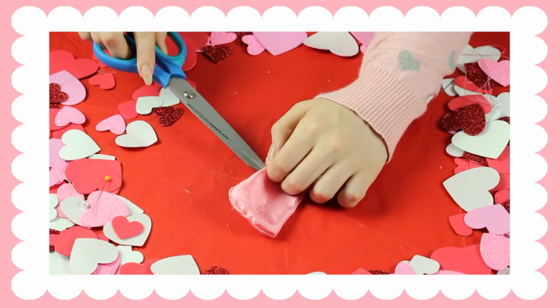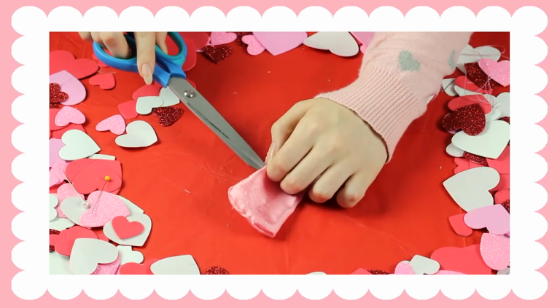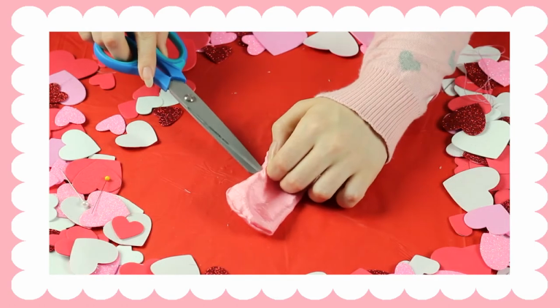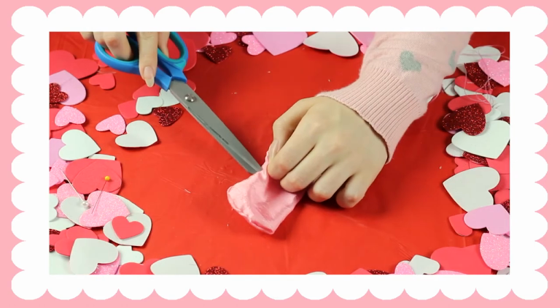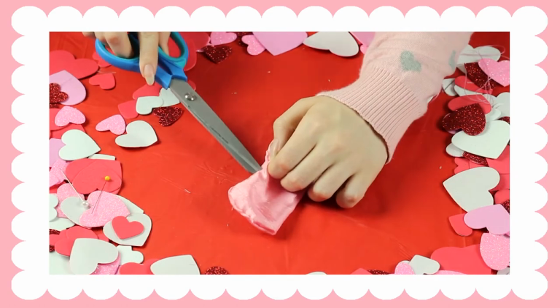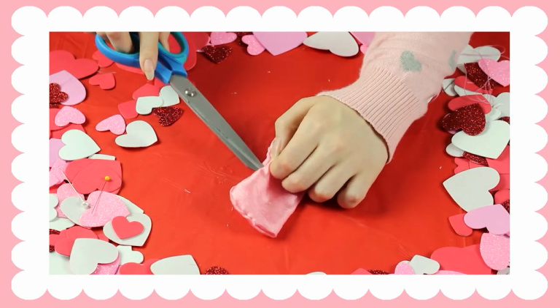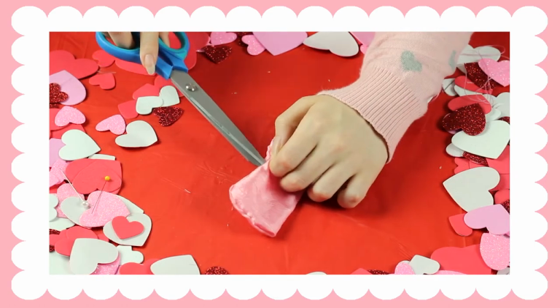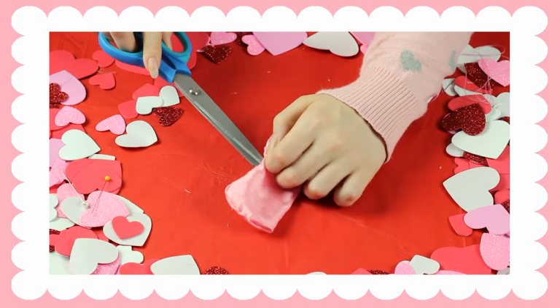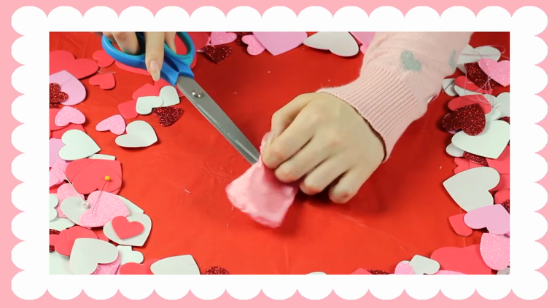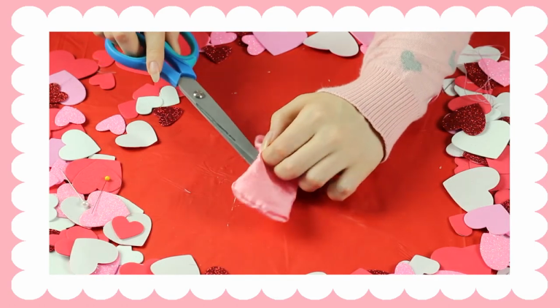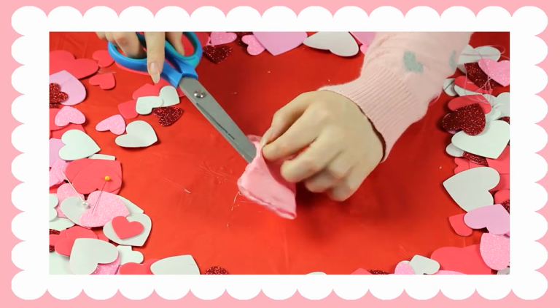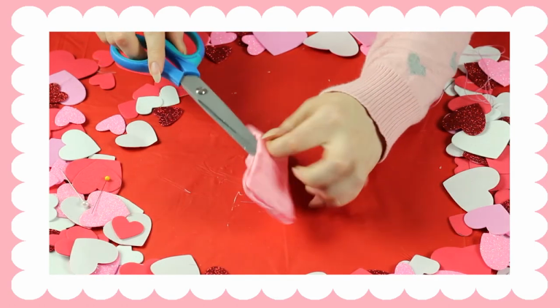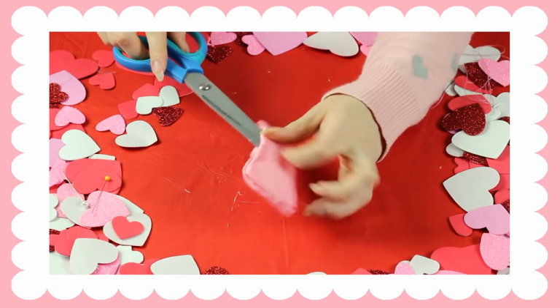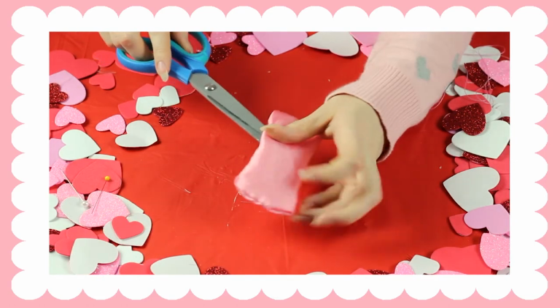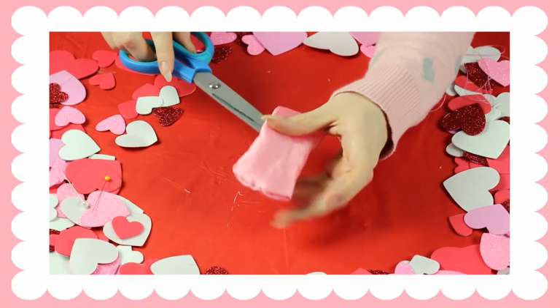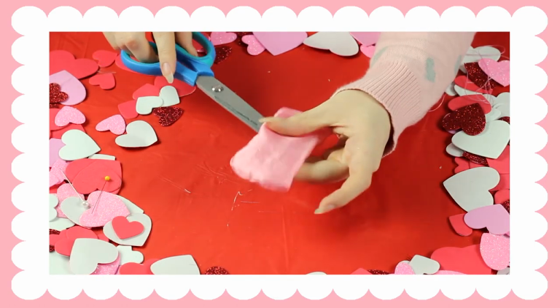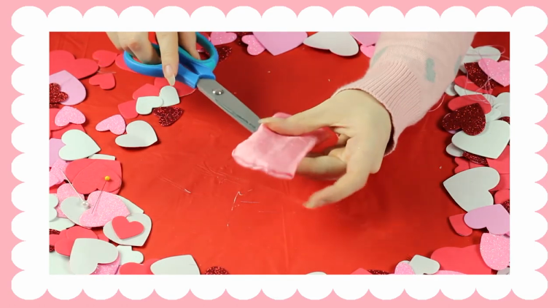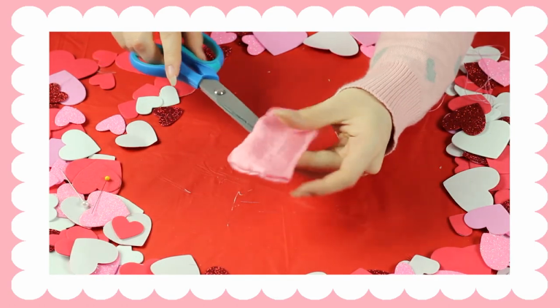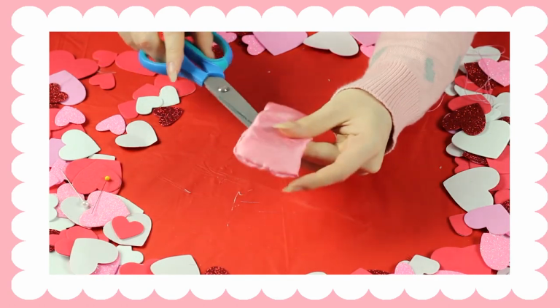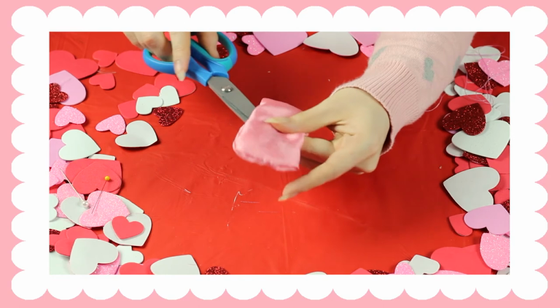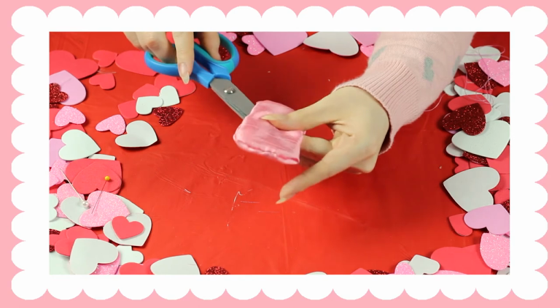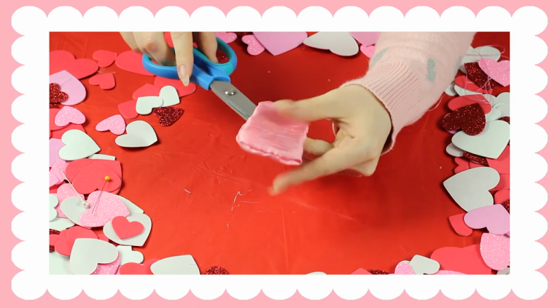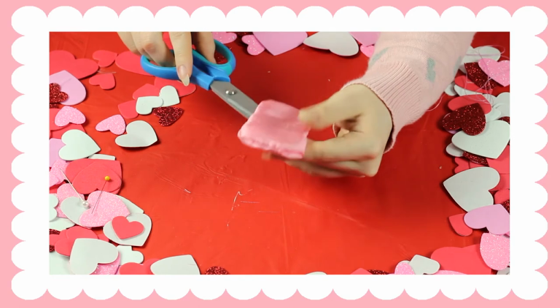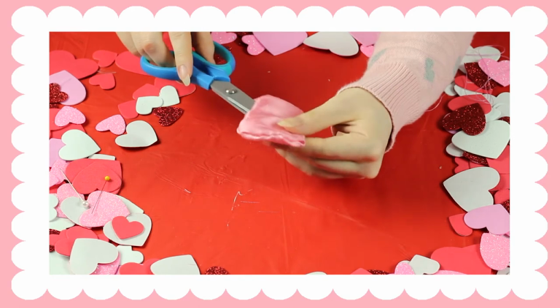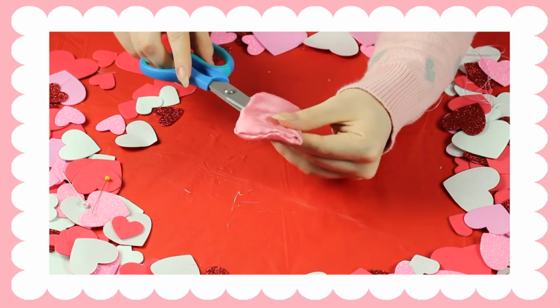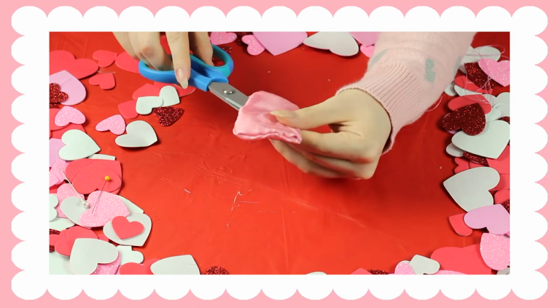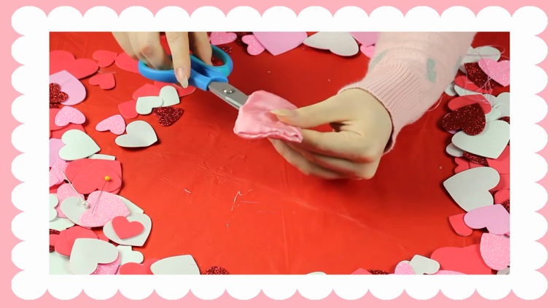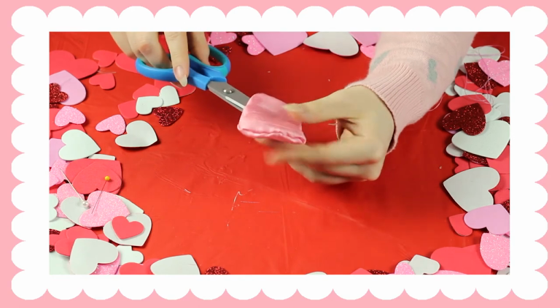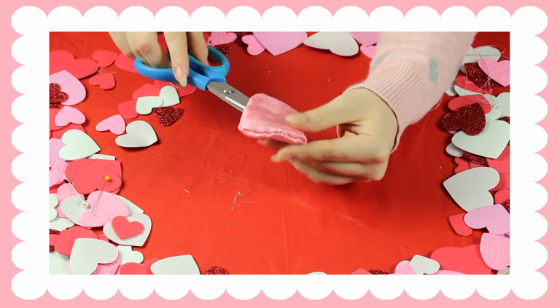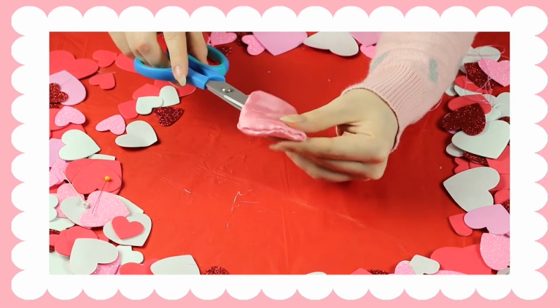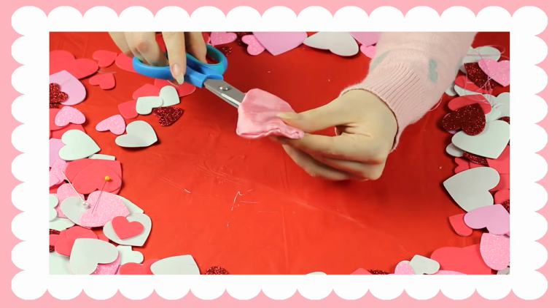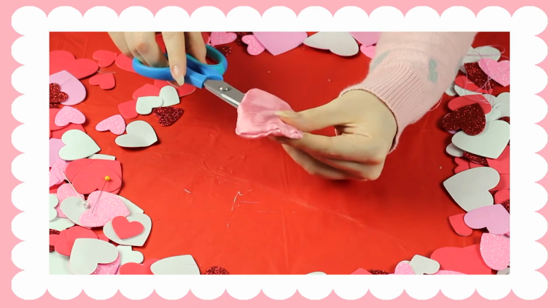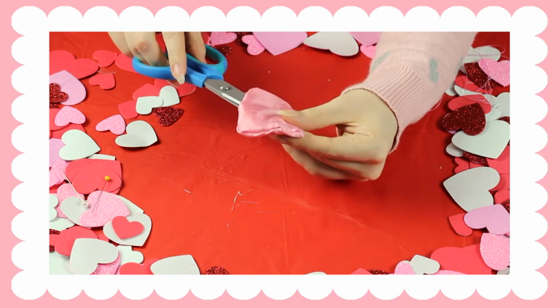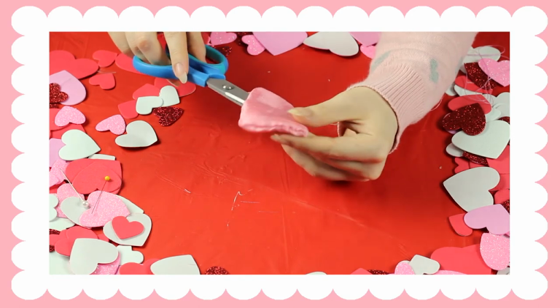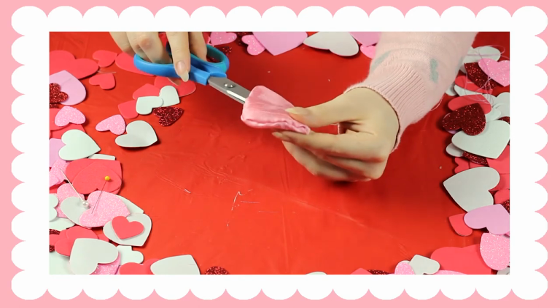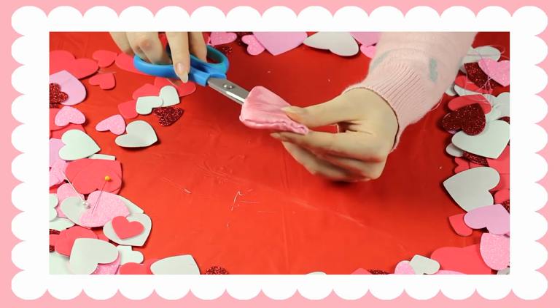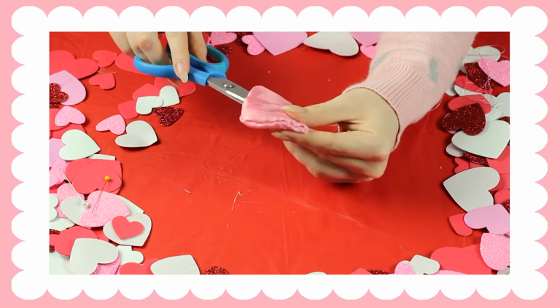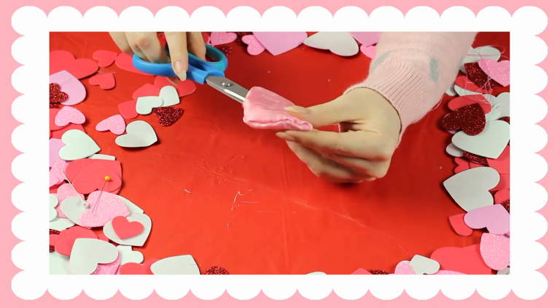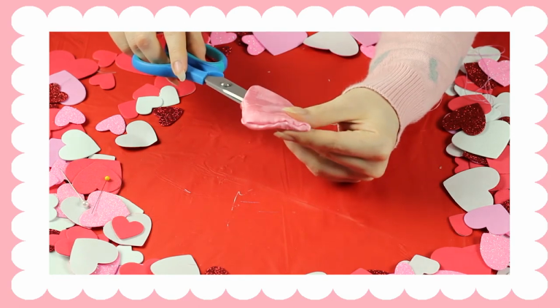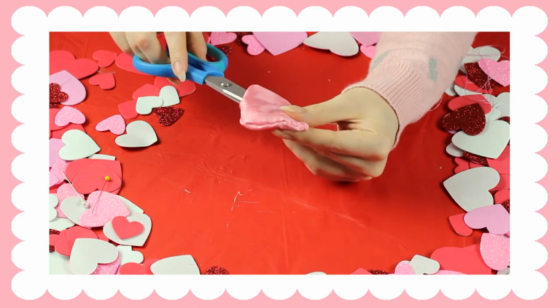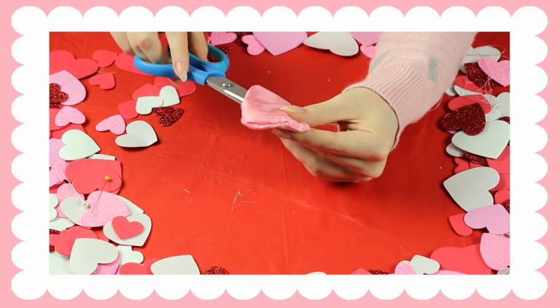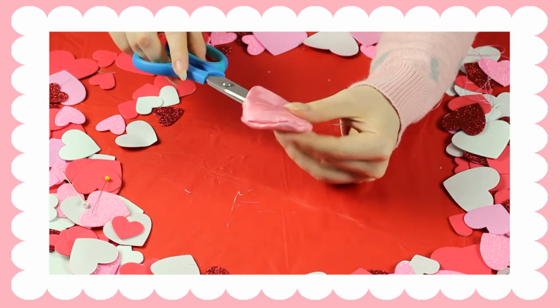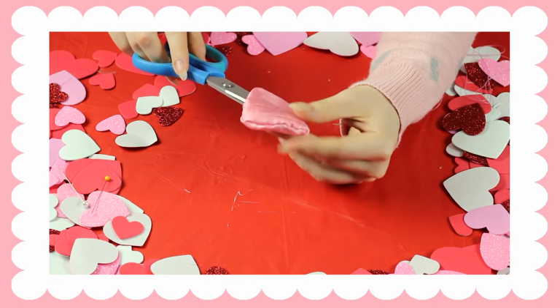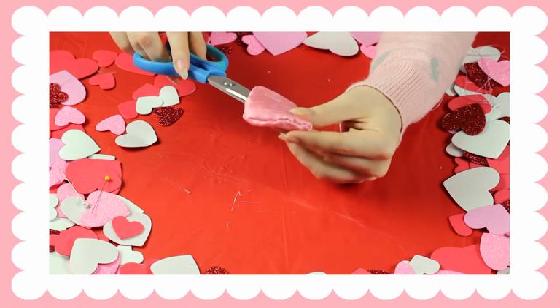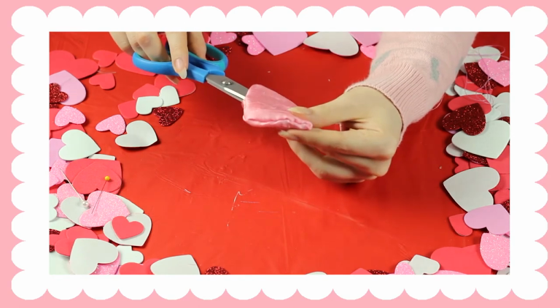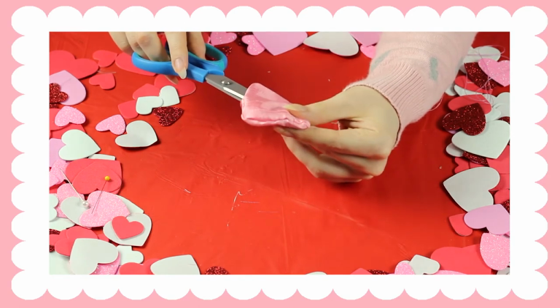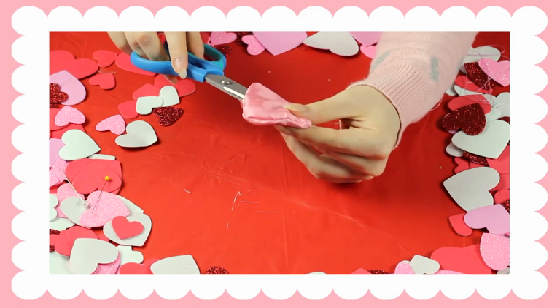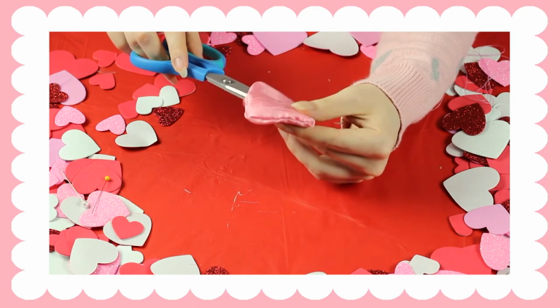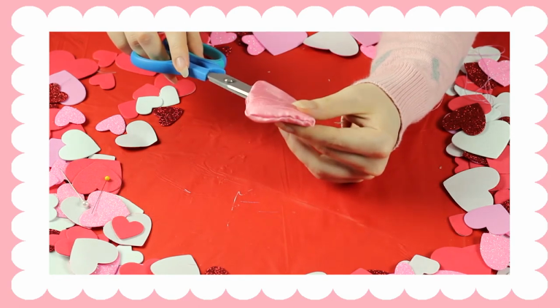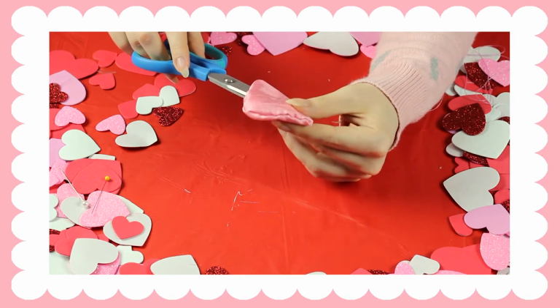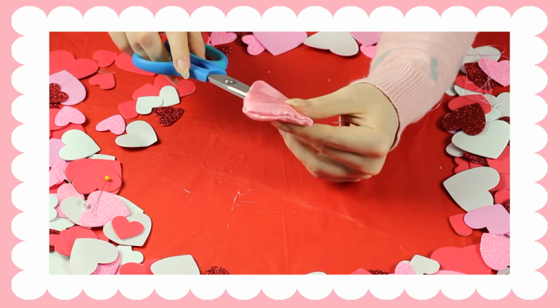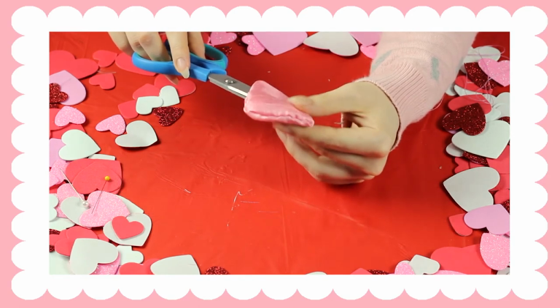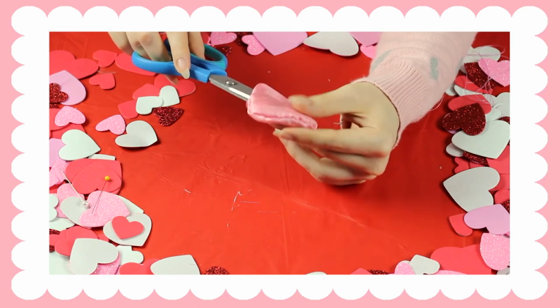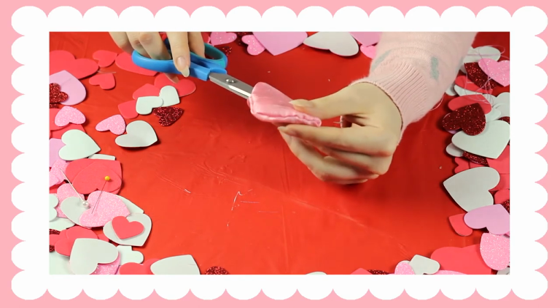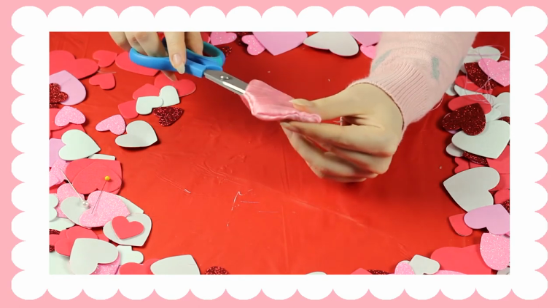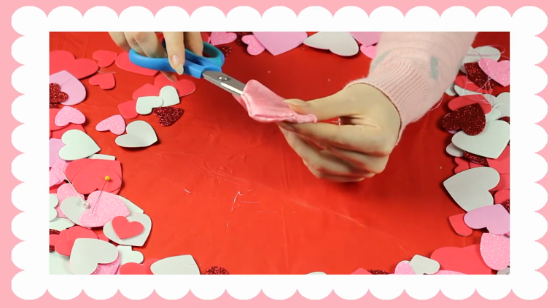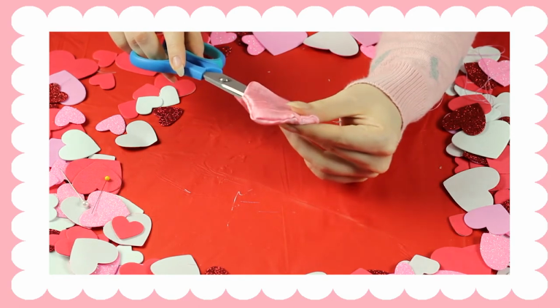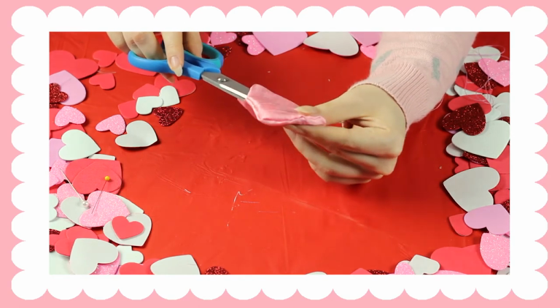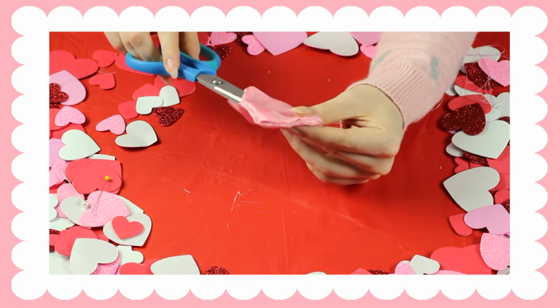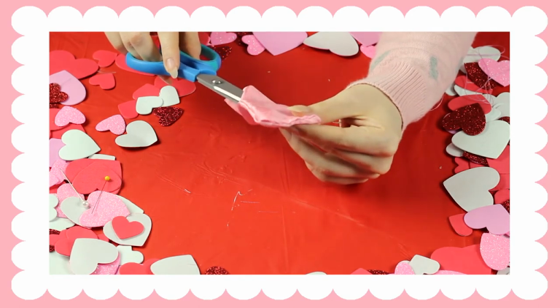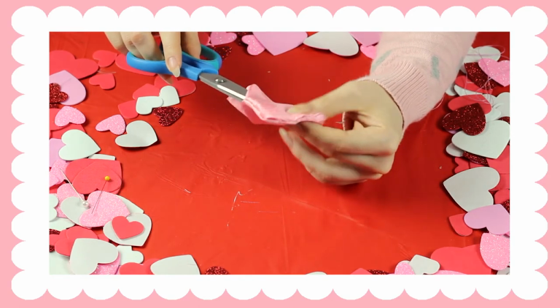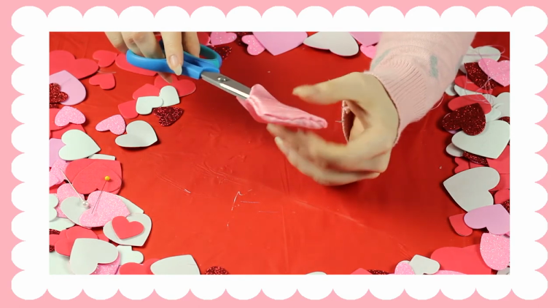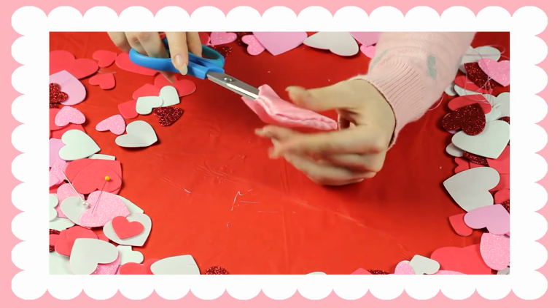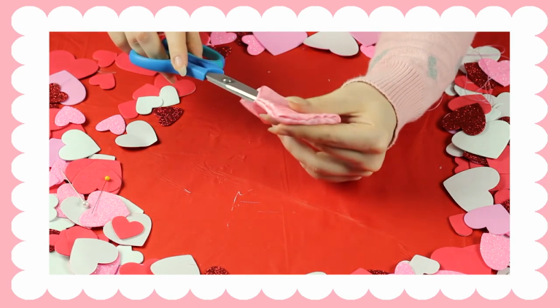Once you've turned it inside out, you're just going to get a pair of scissors or anything pointy and bring out the corners more.